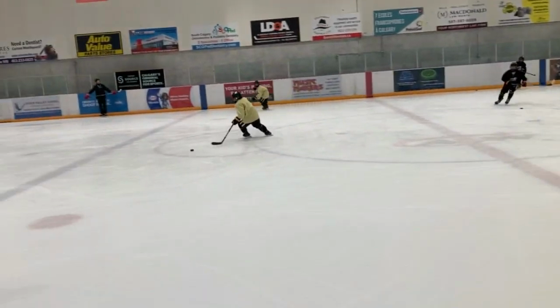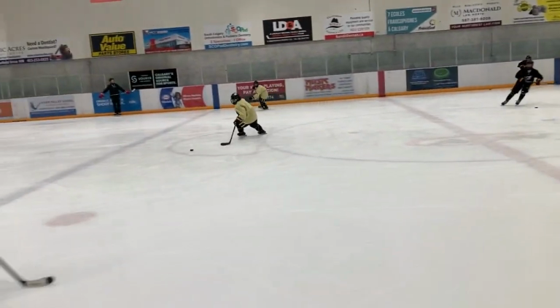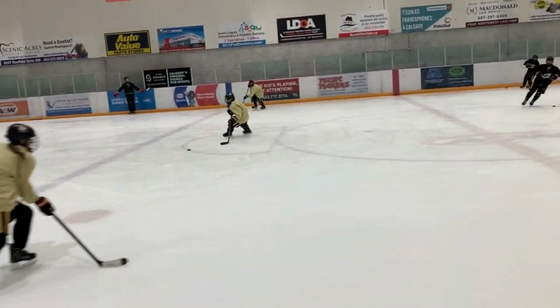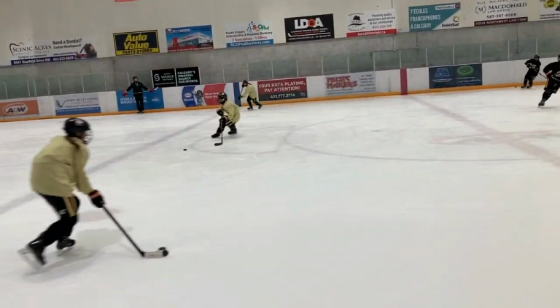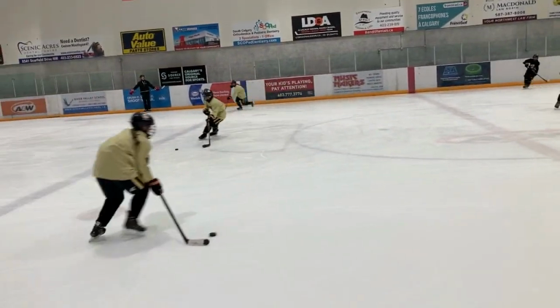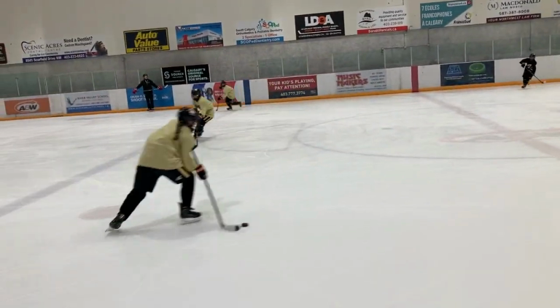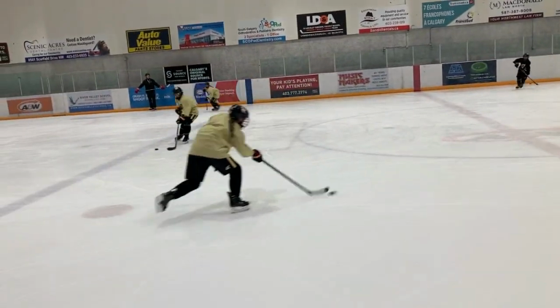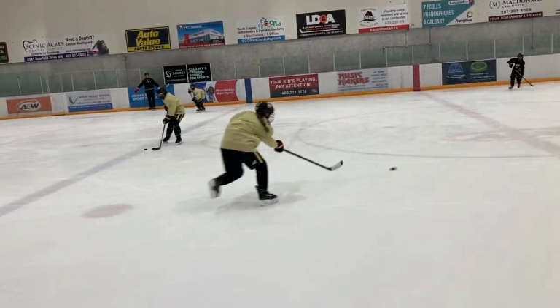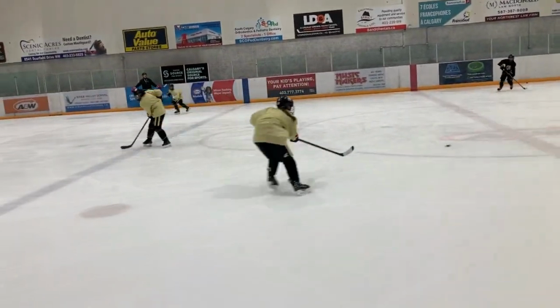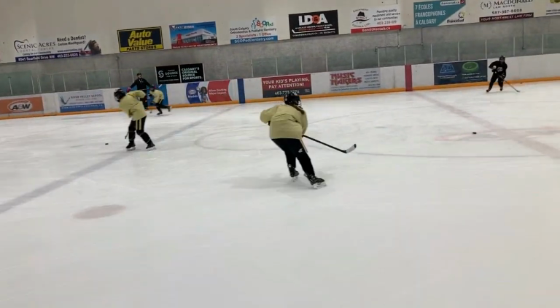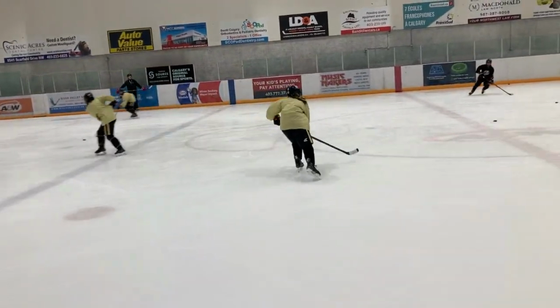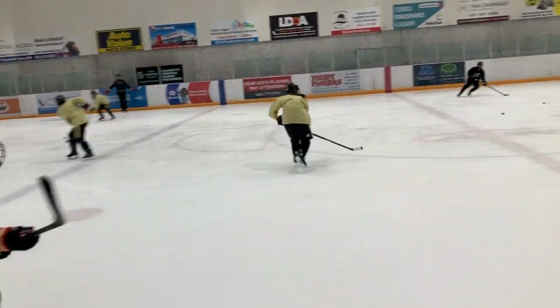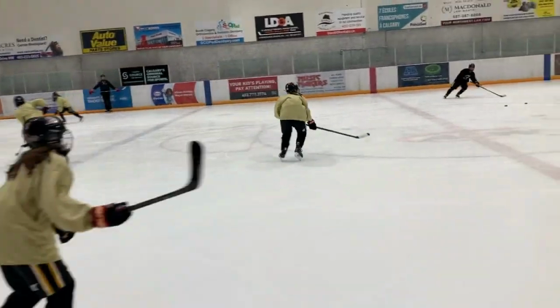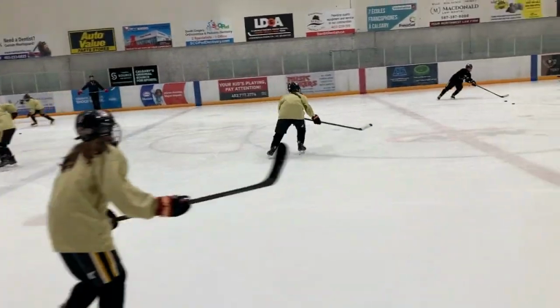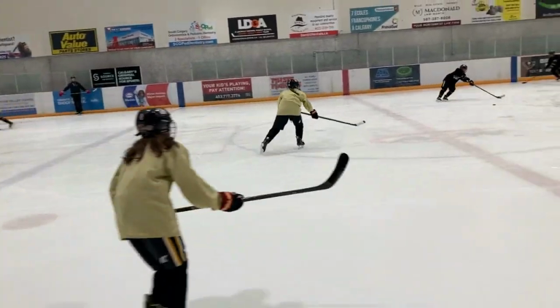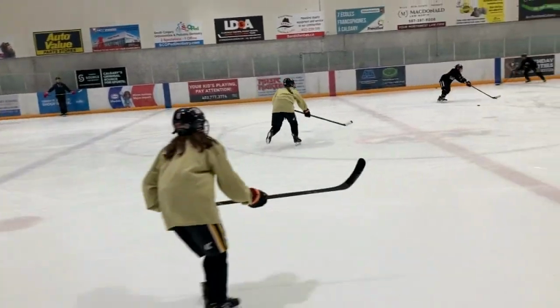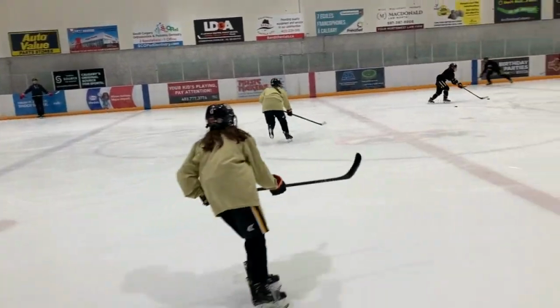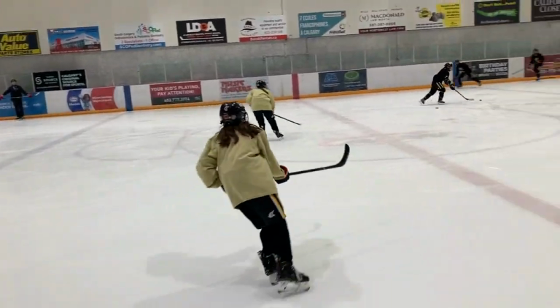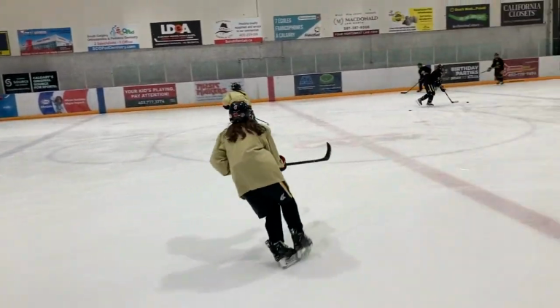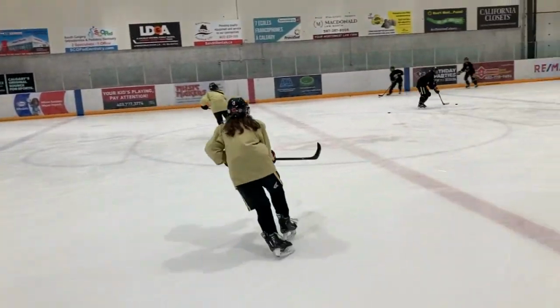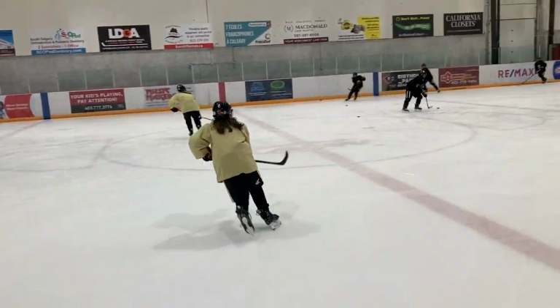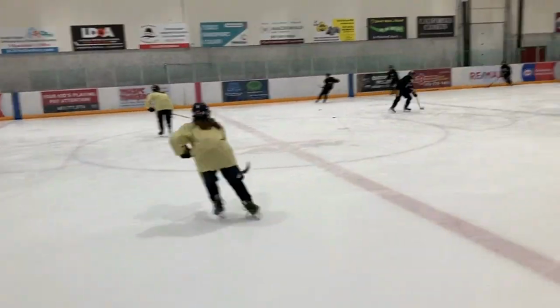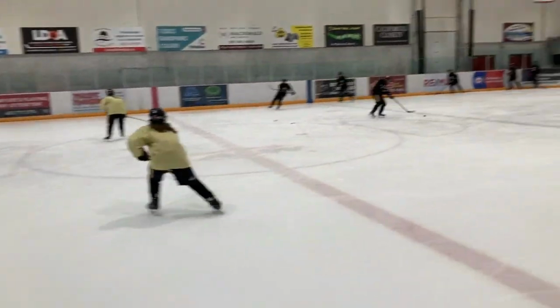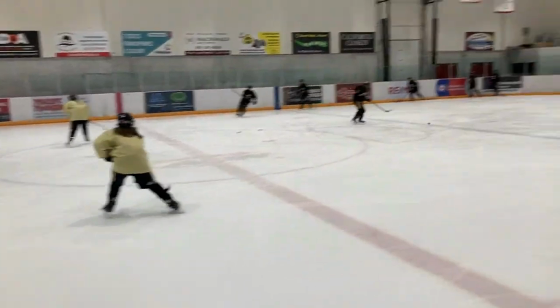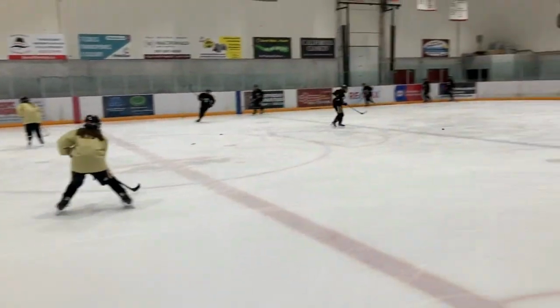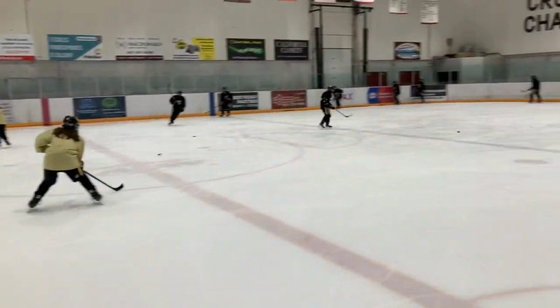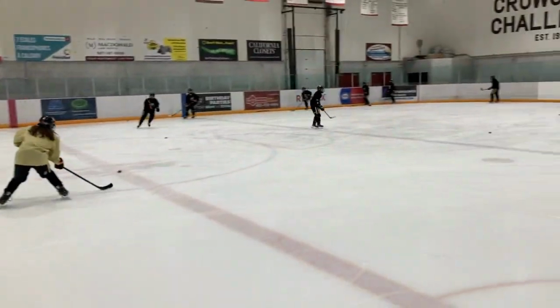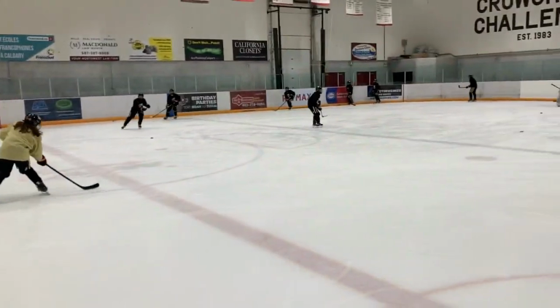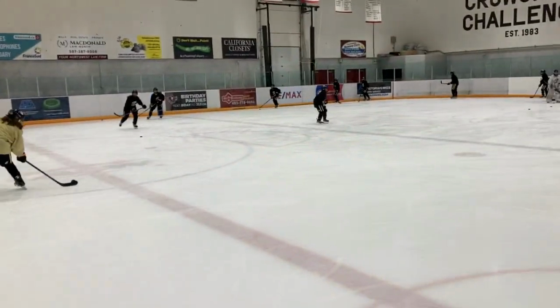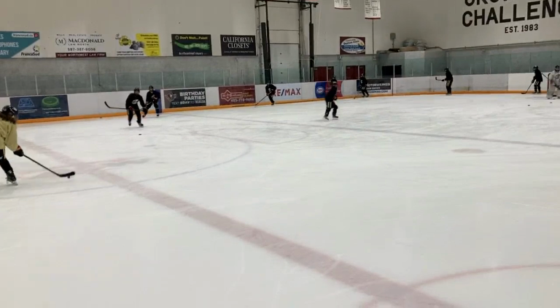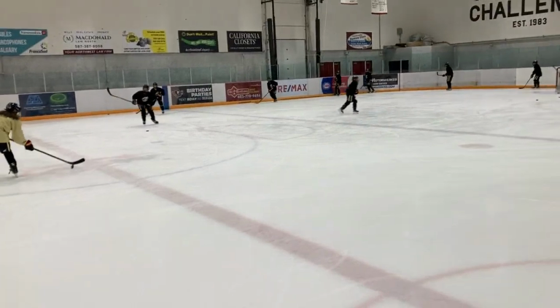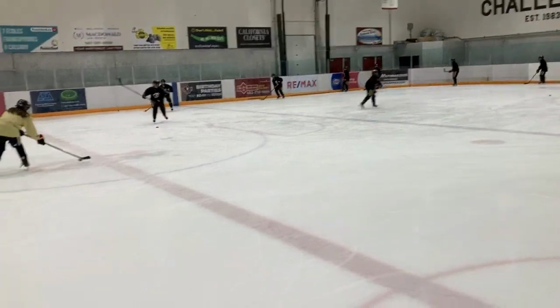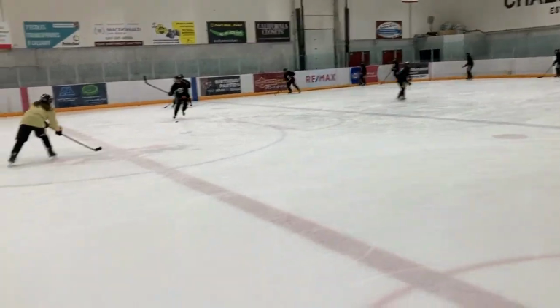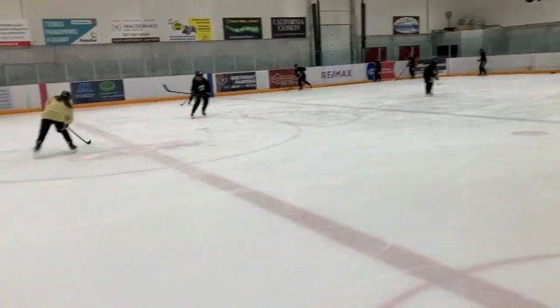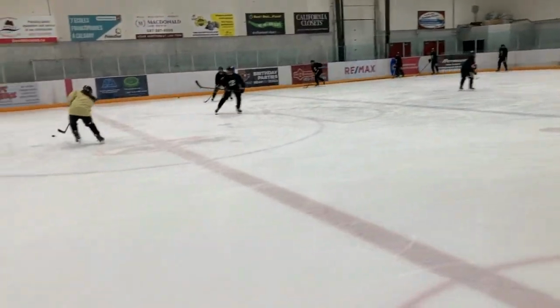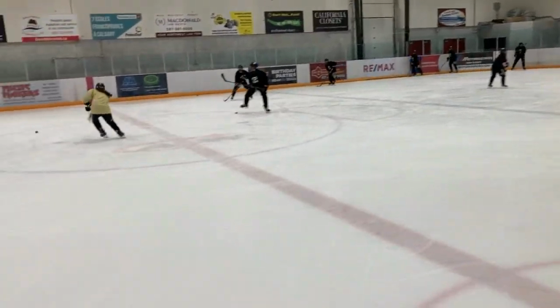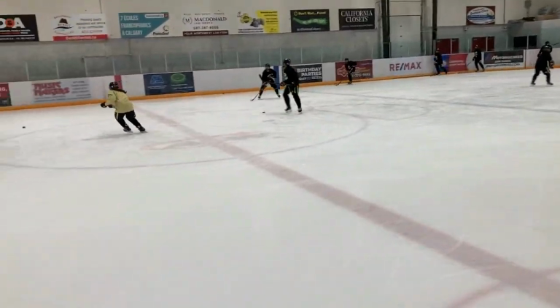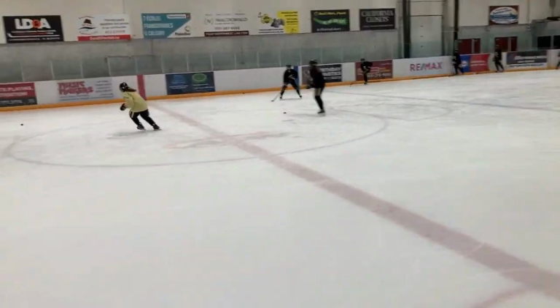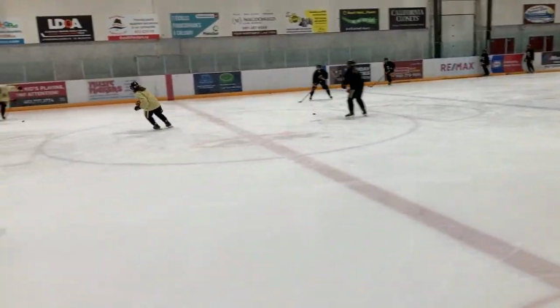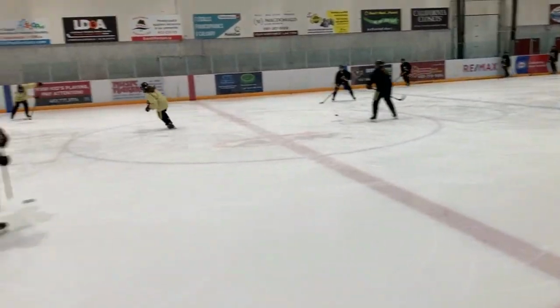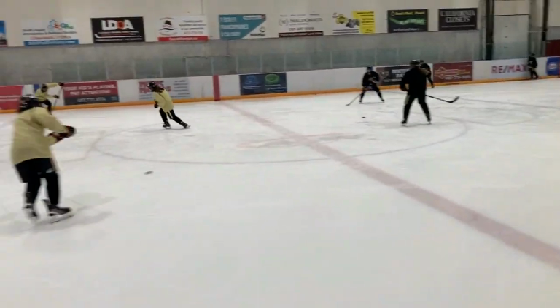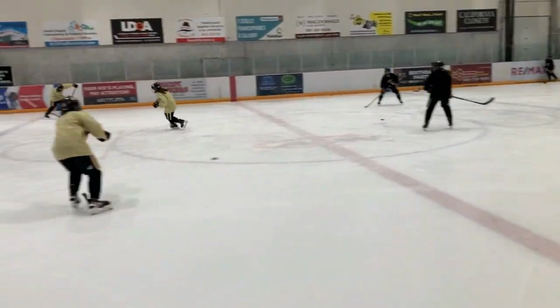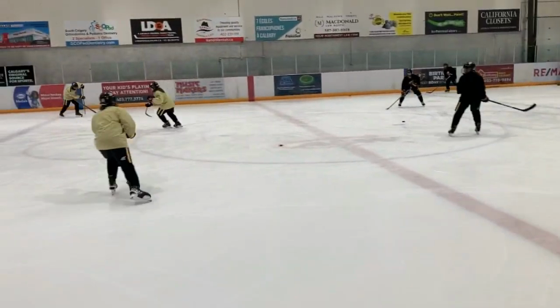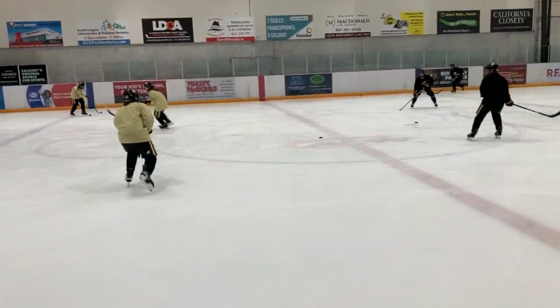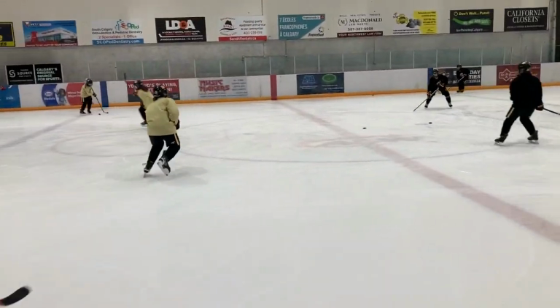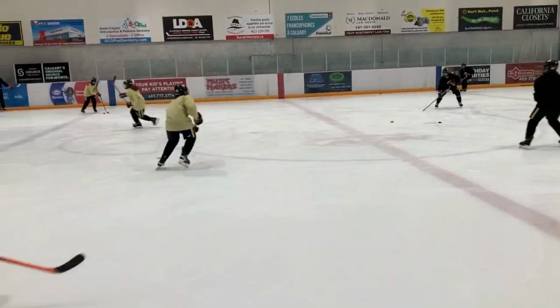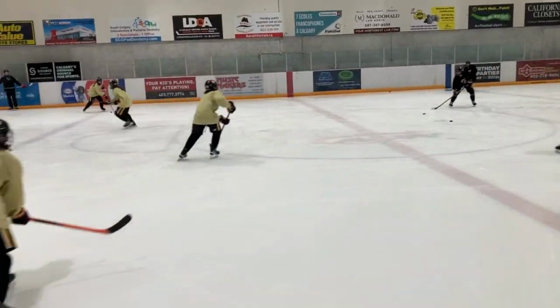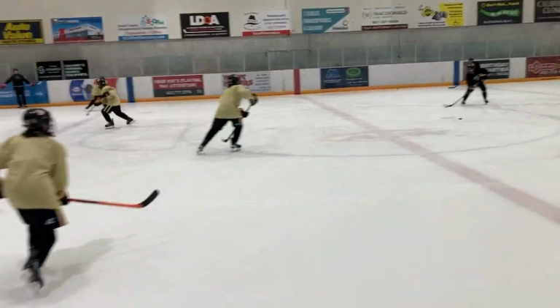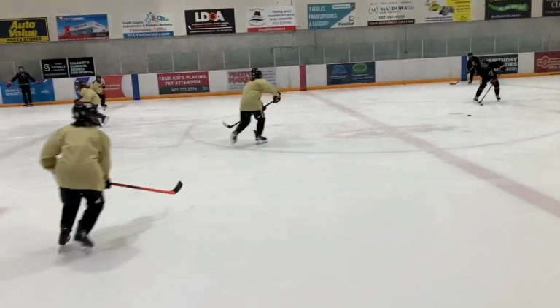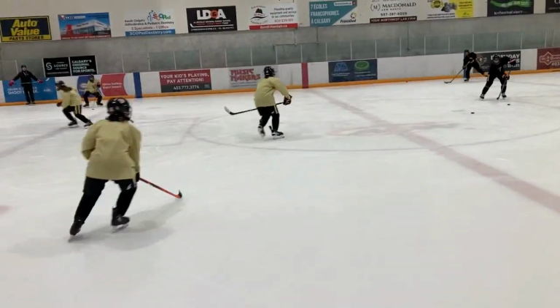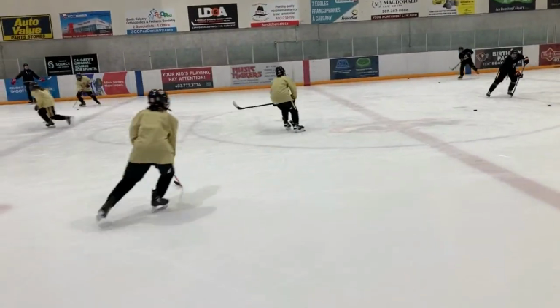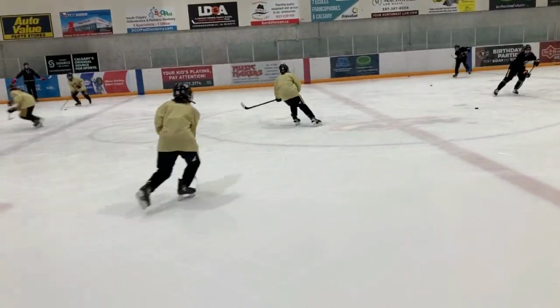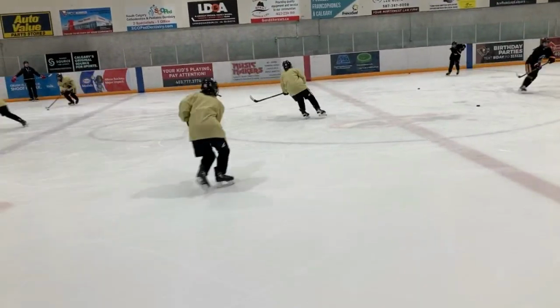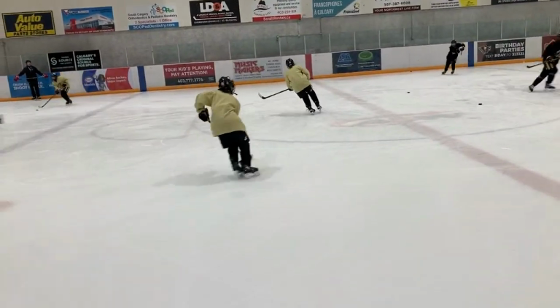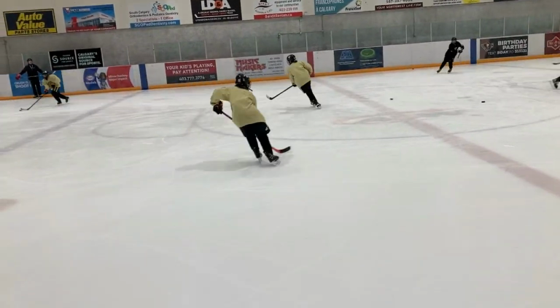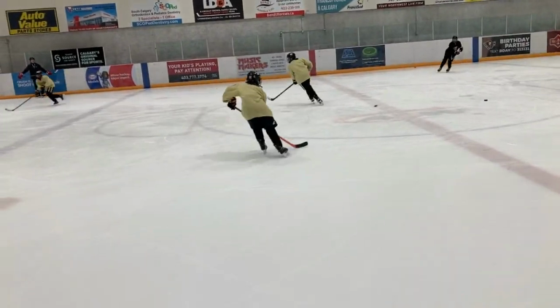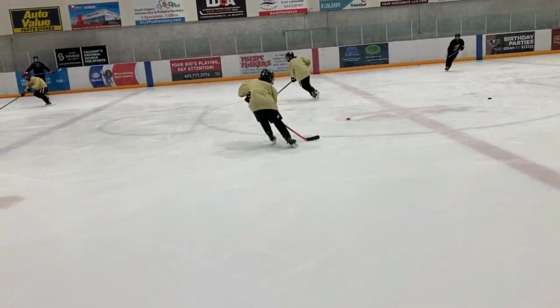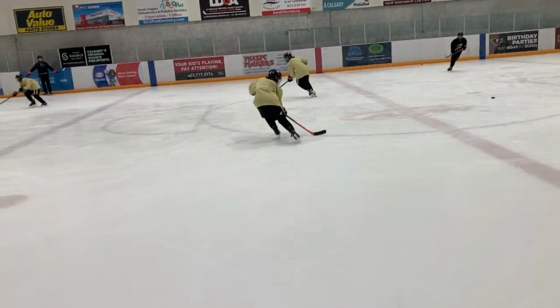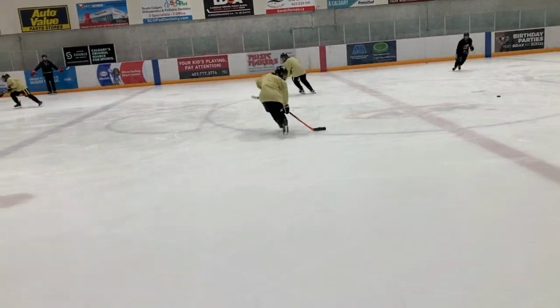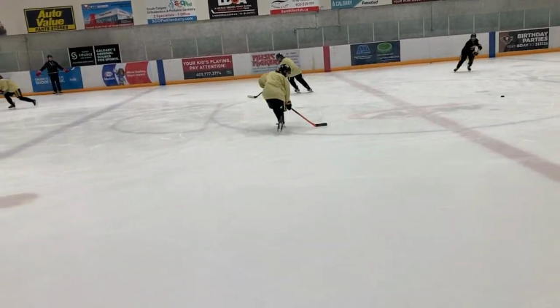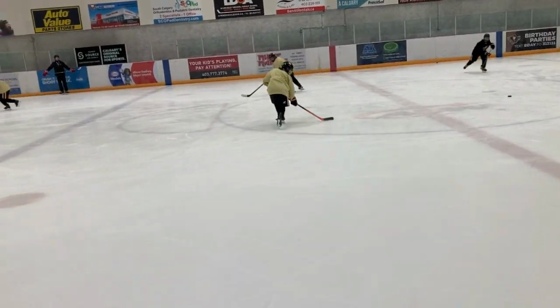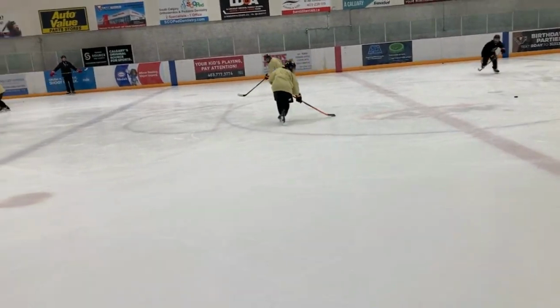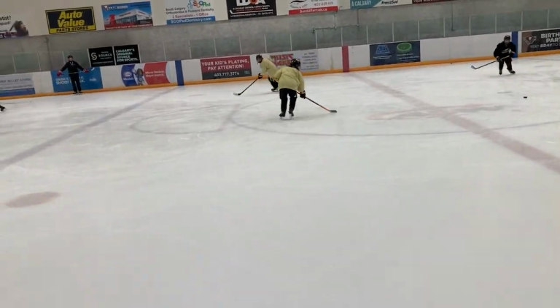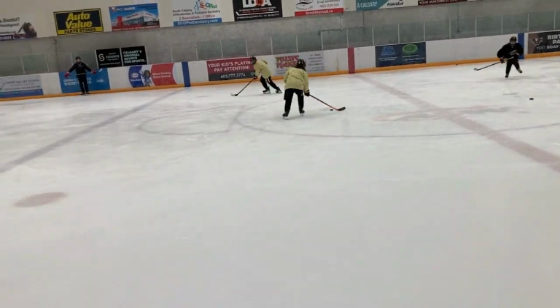We want them to stay onside — there's a little bit of skill involved here in timing.